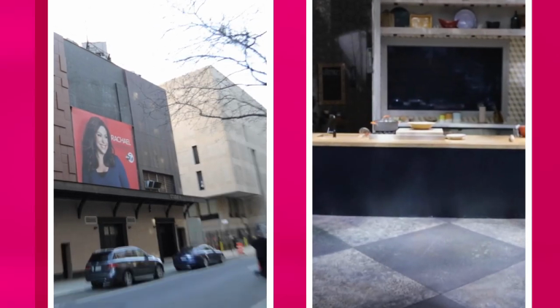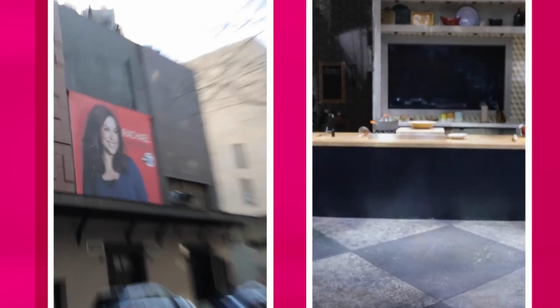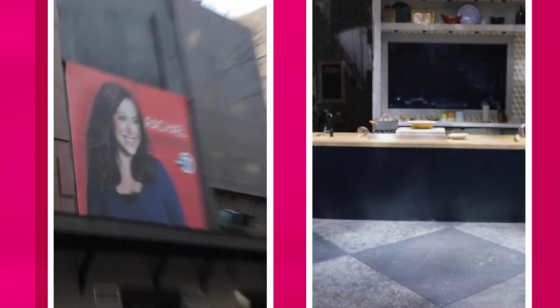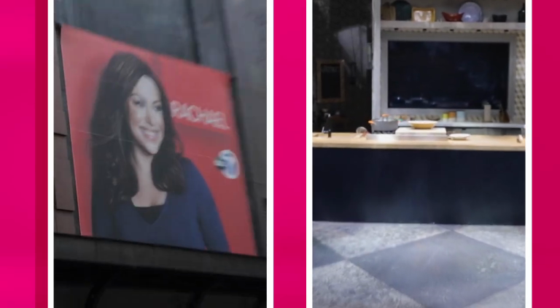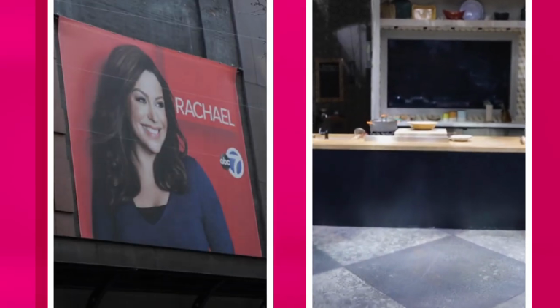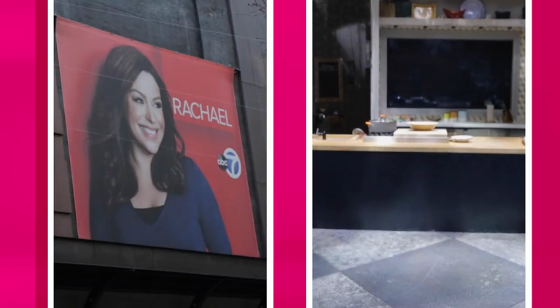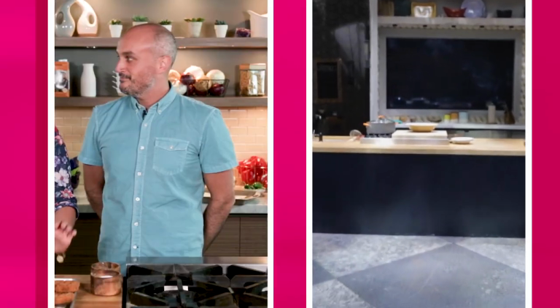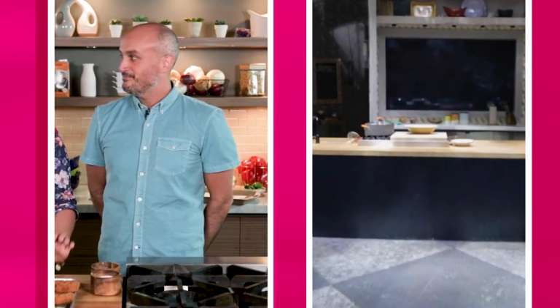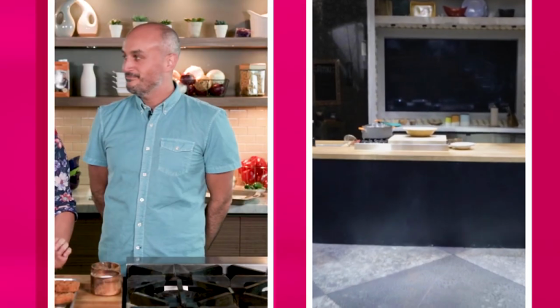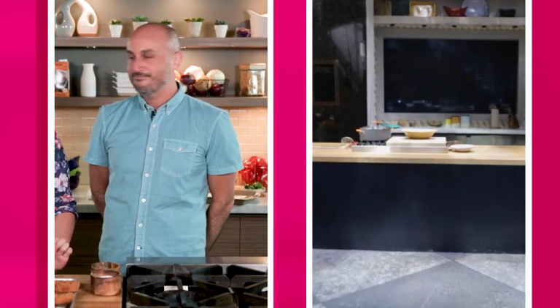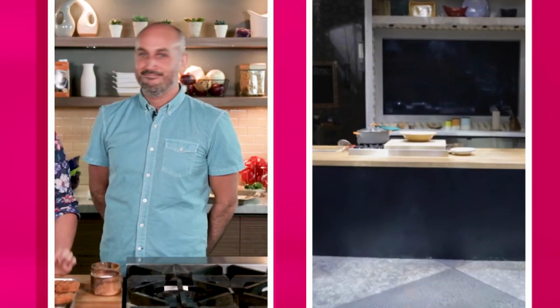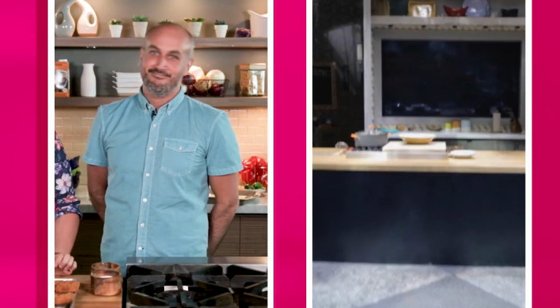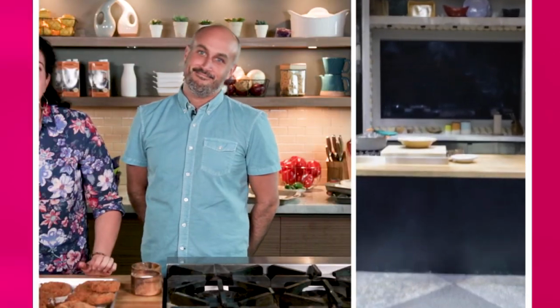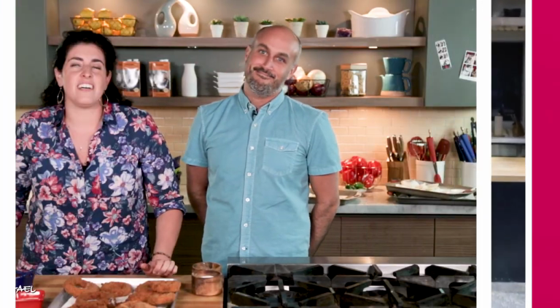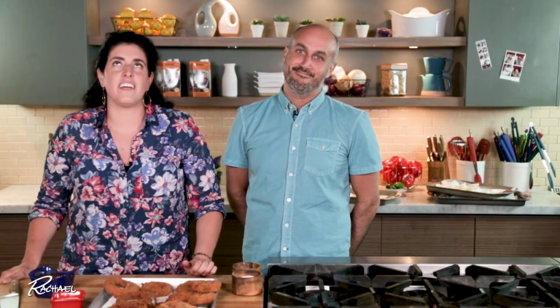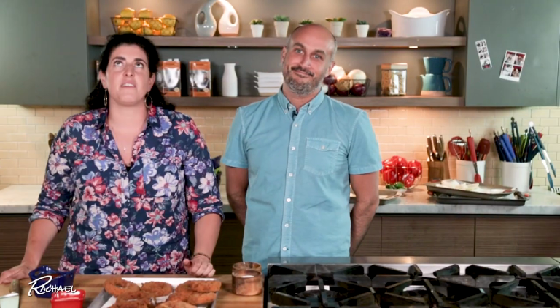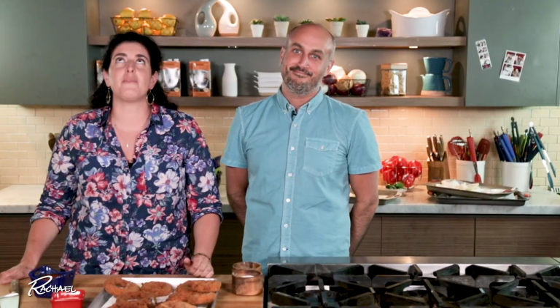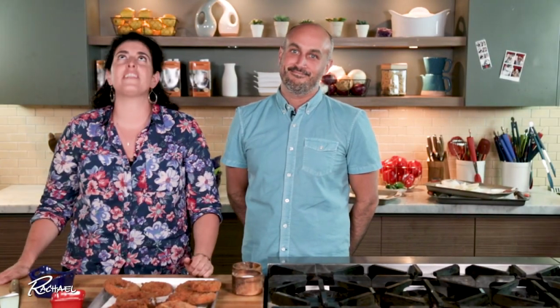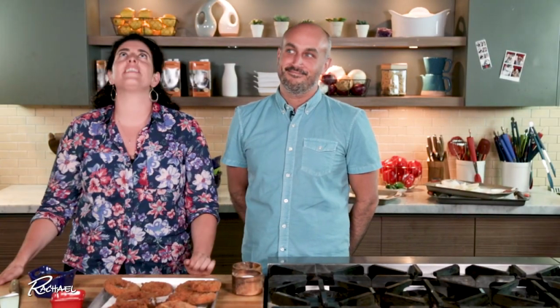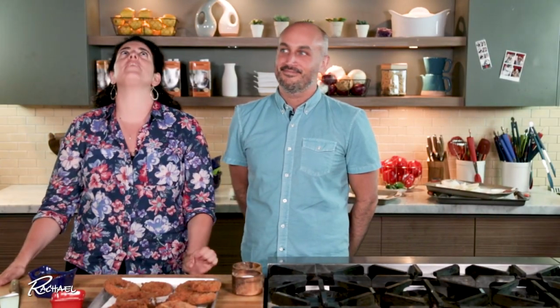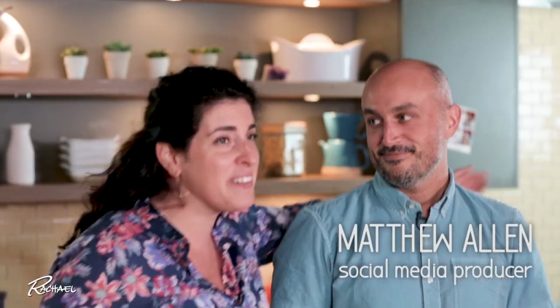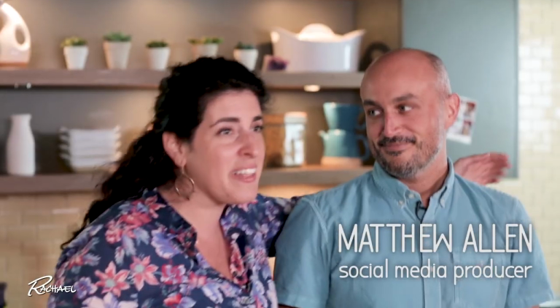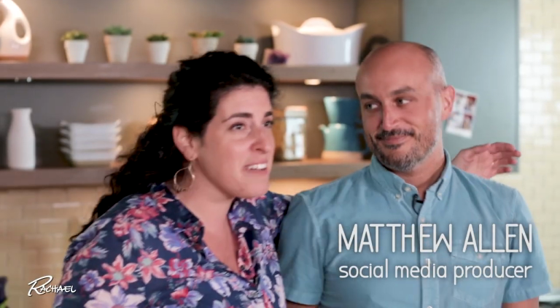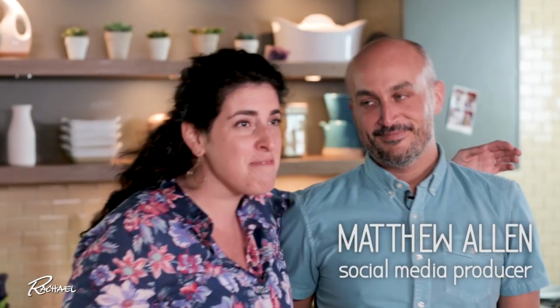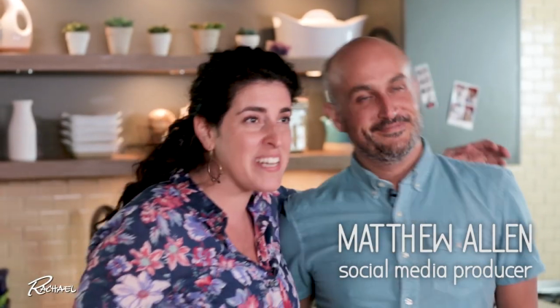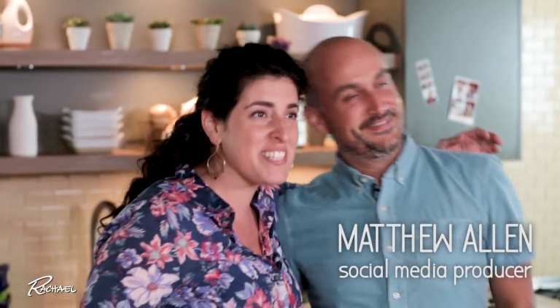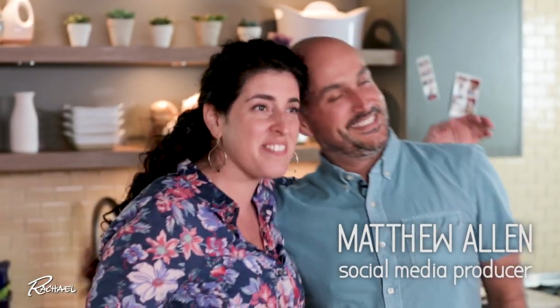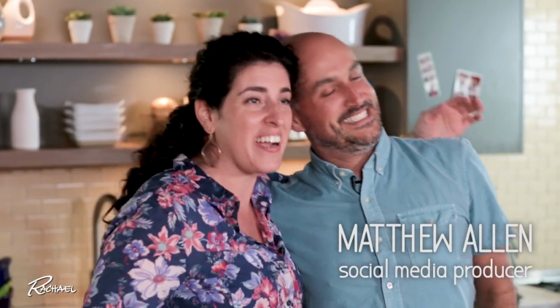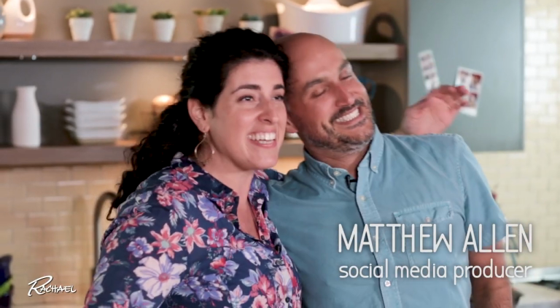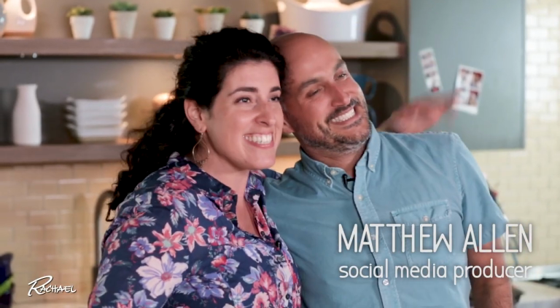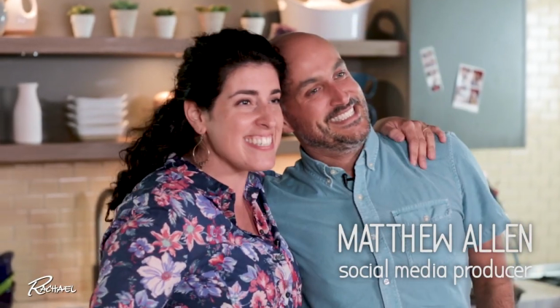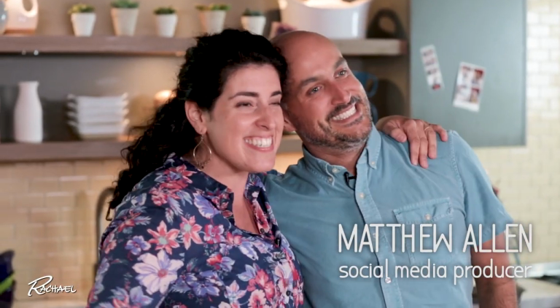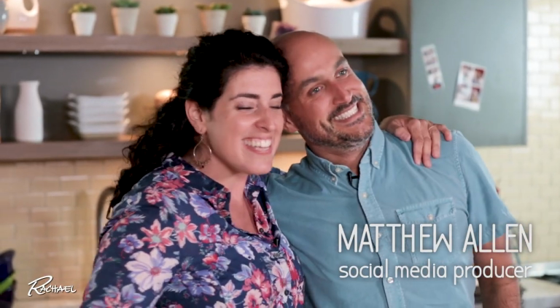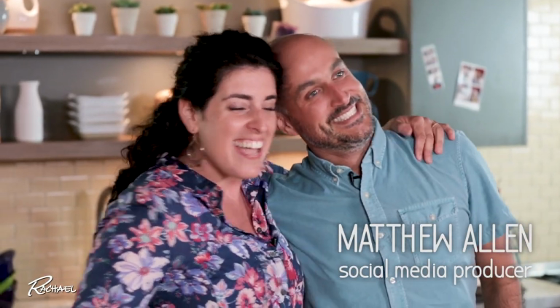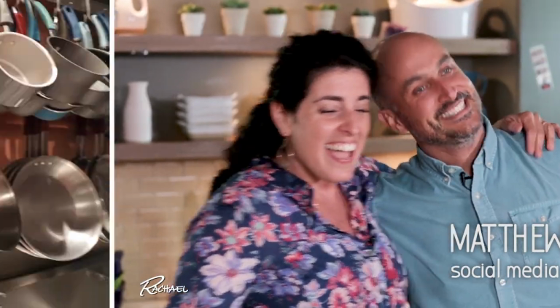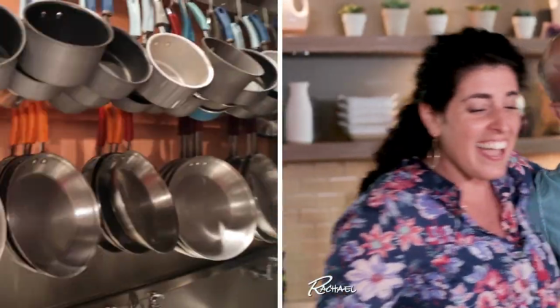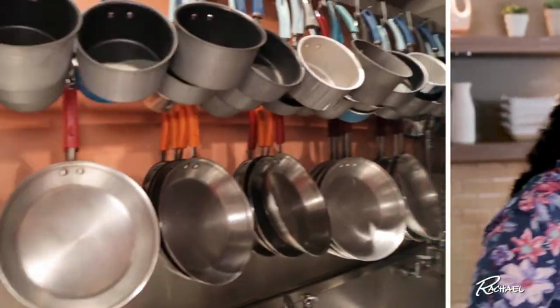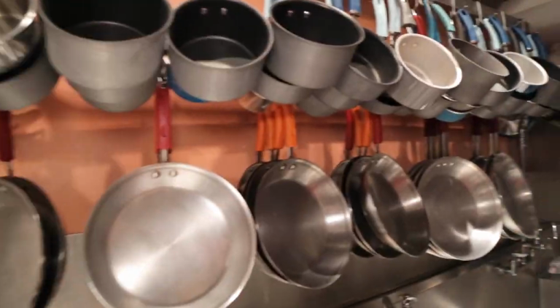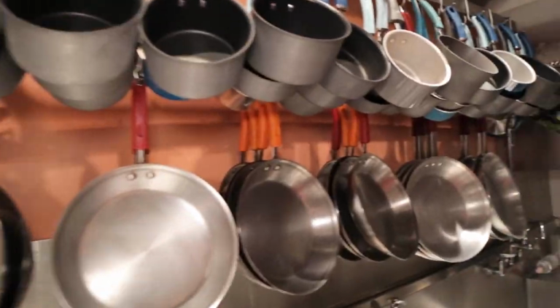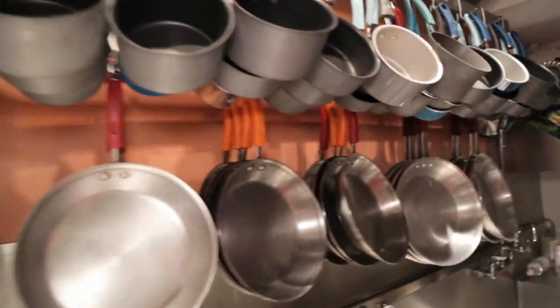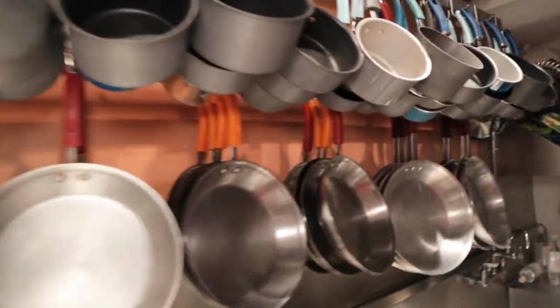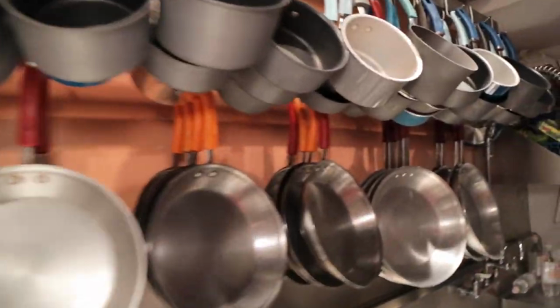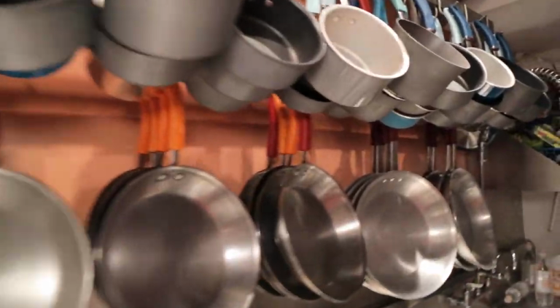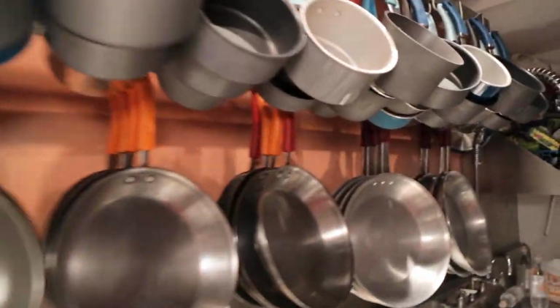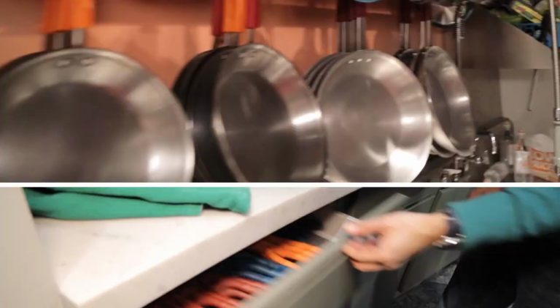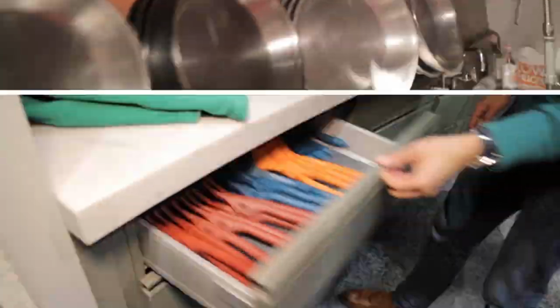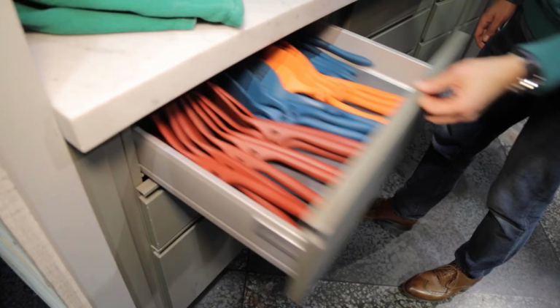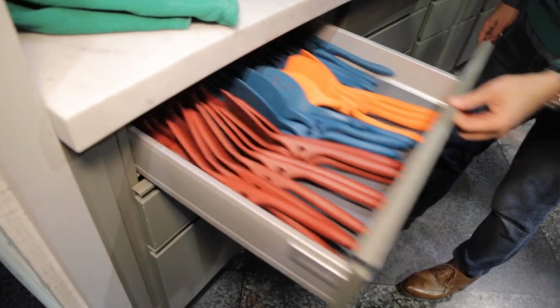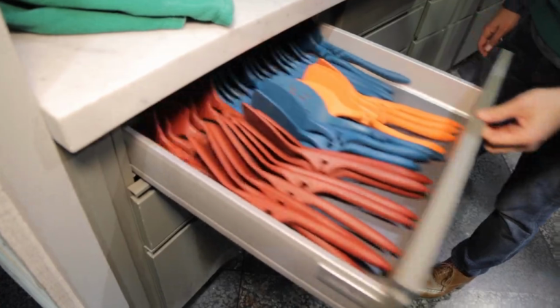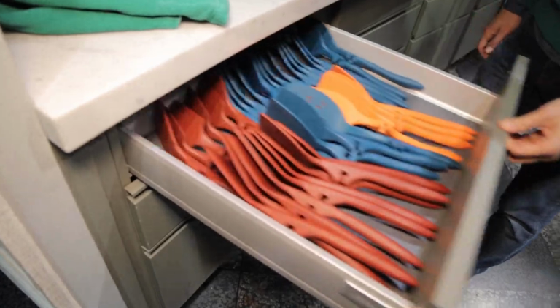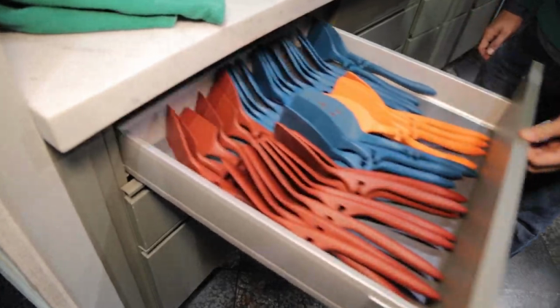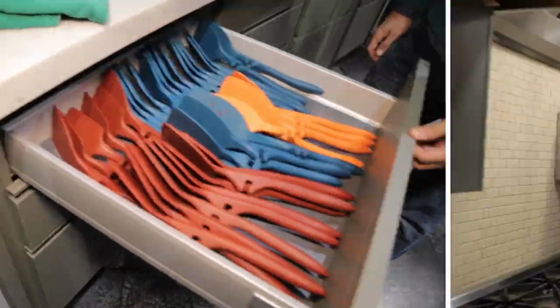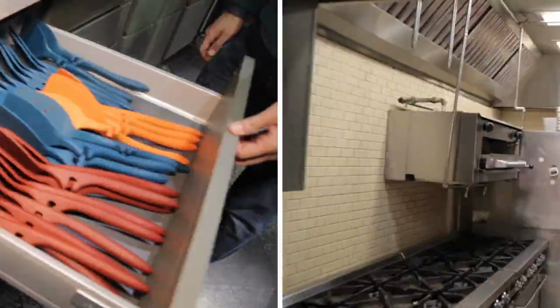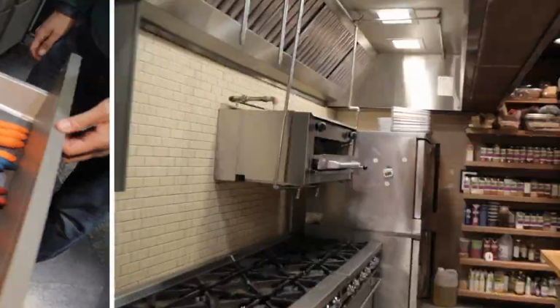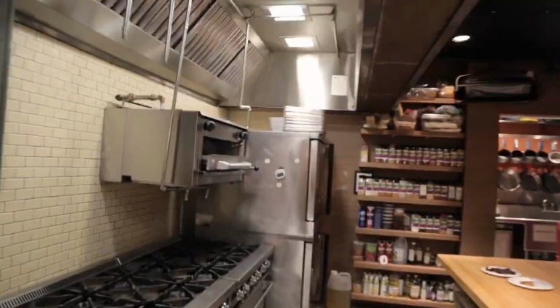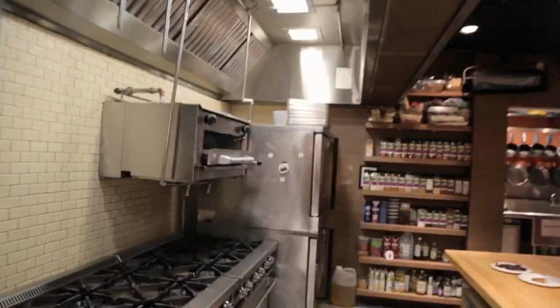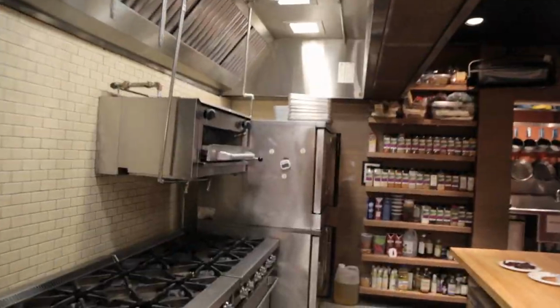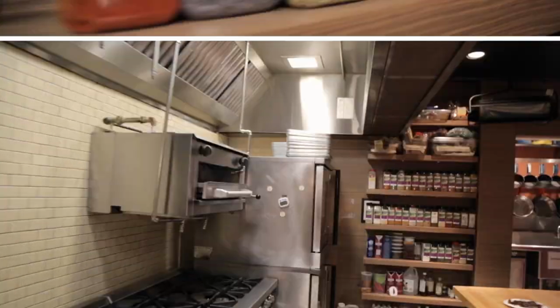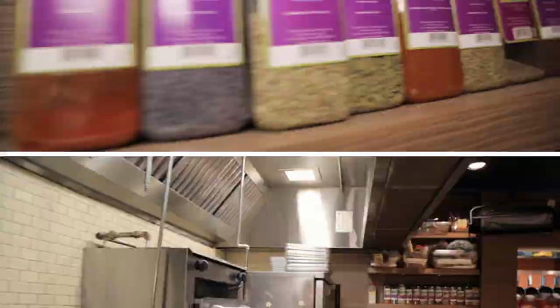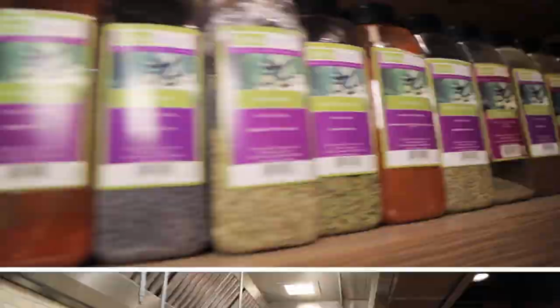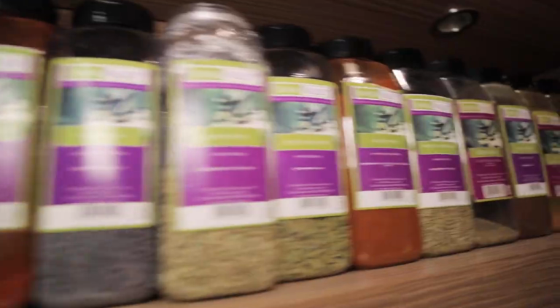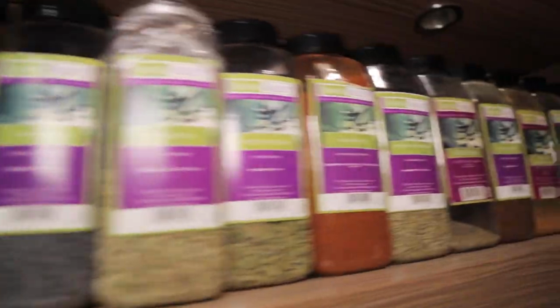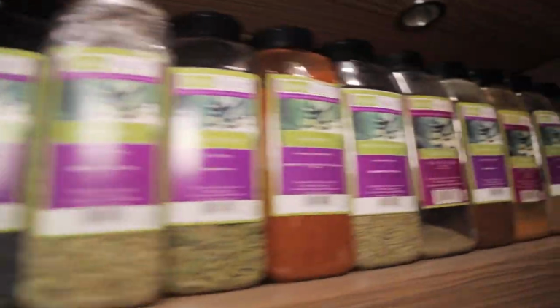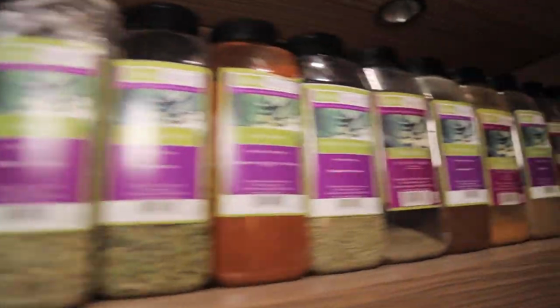Hi everybody, I am Matthew Allen, the senior social media producer at The Rachel Ray Show, and we're going to take a little tour of our kitchen. Let's go.